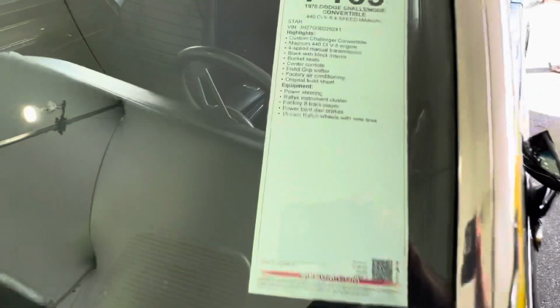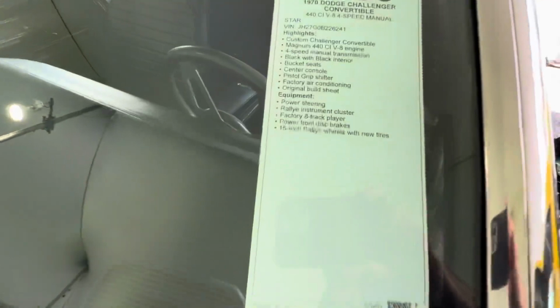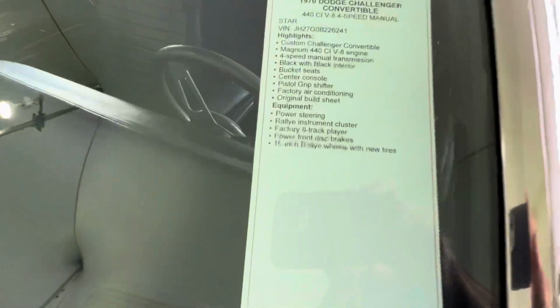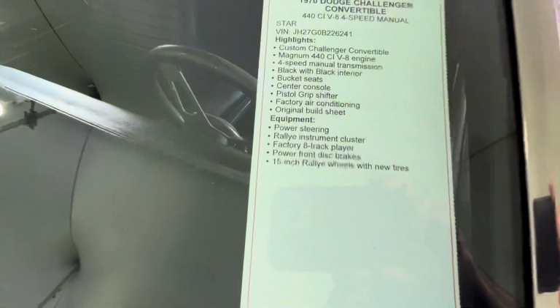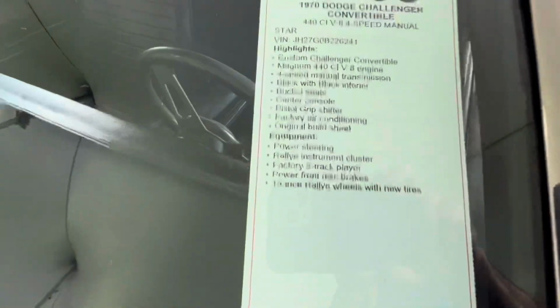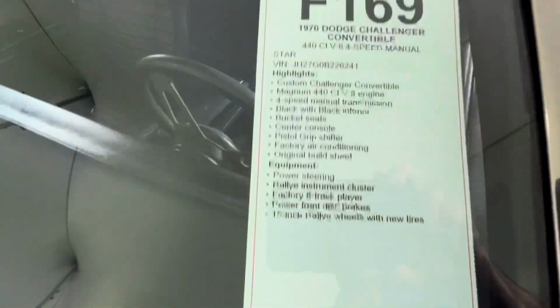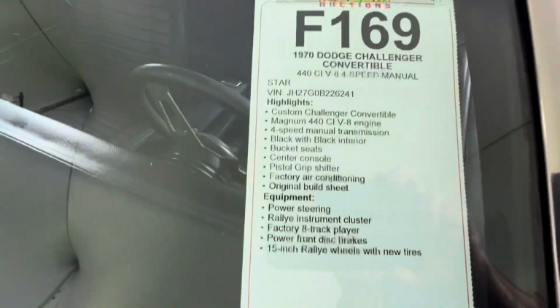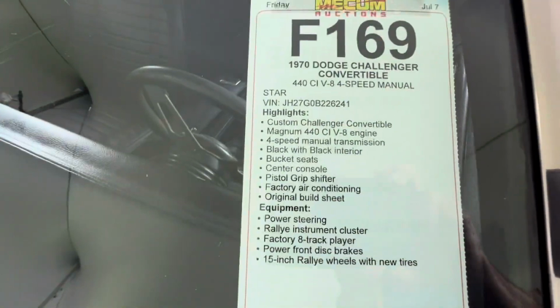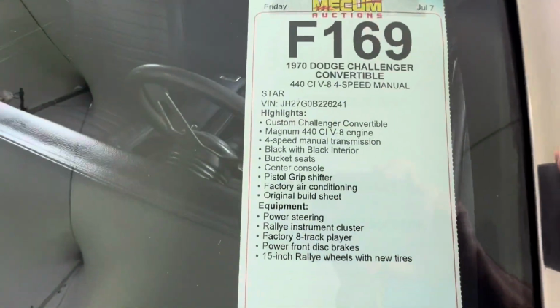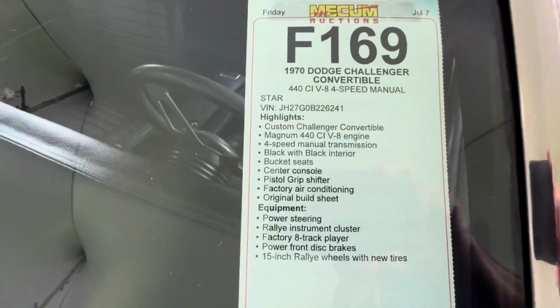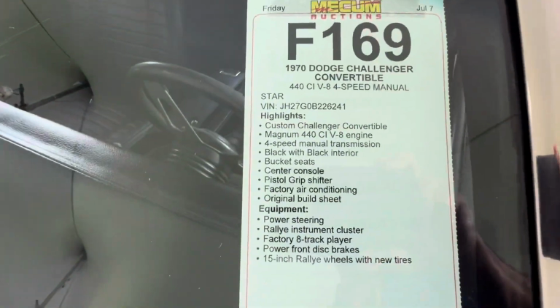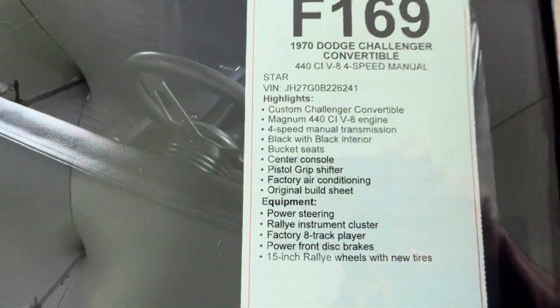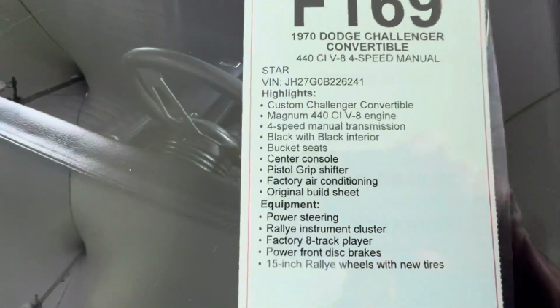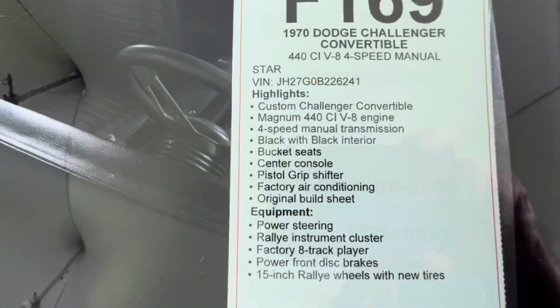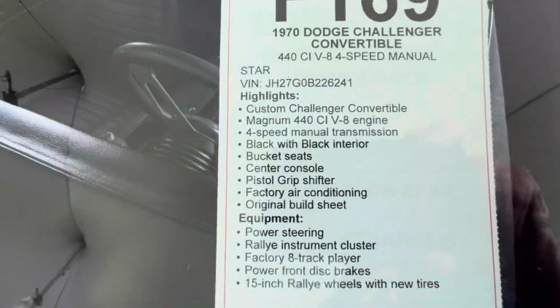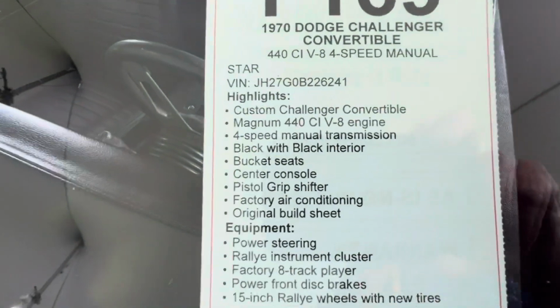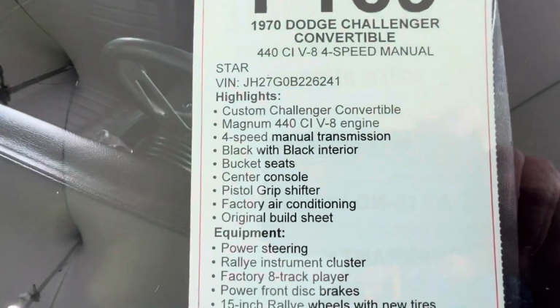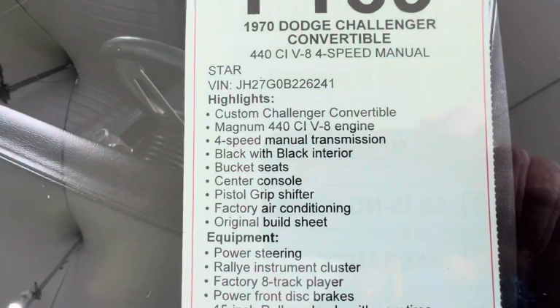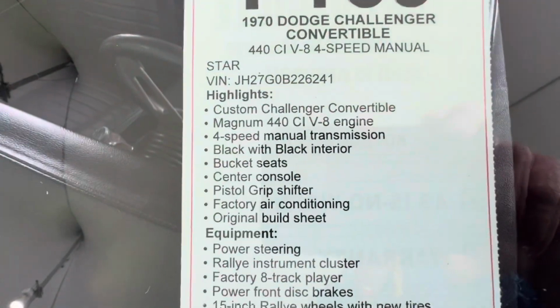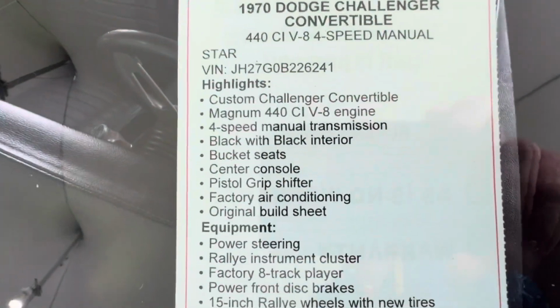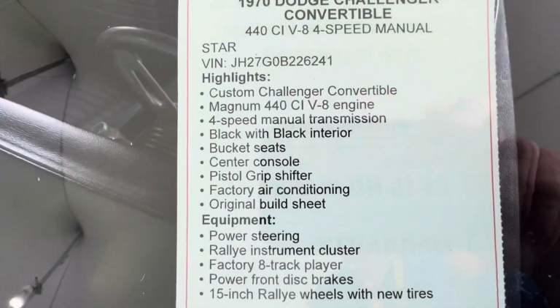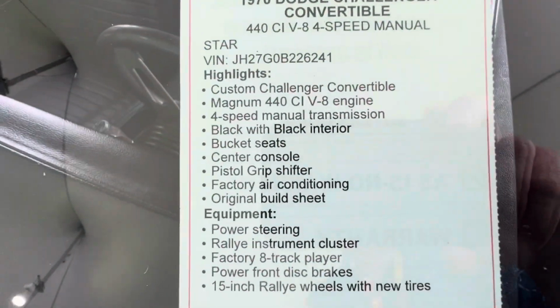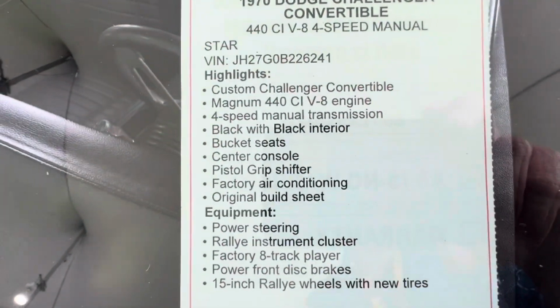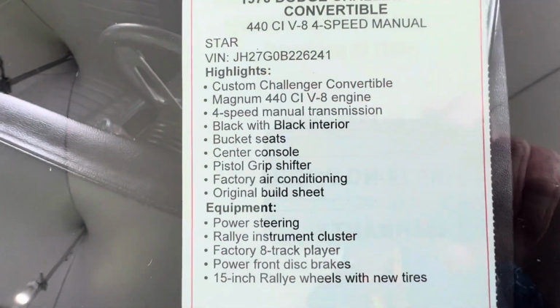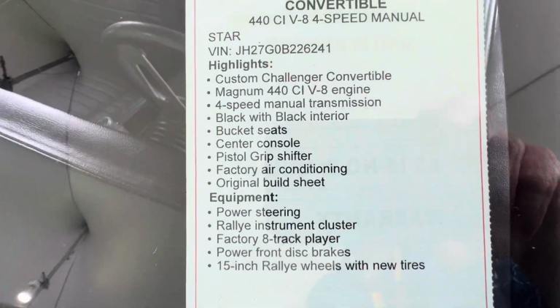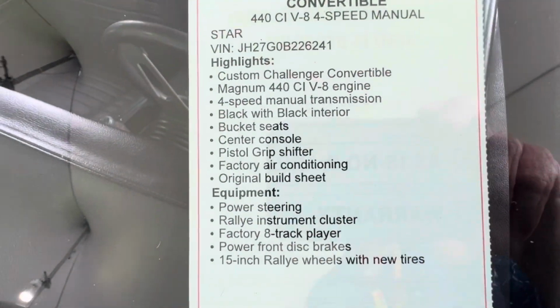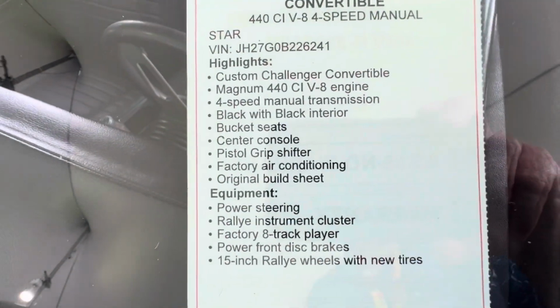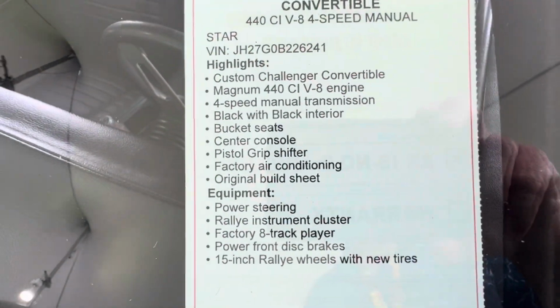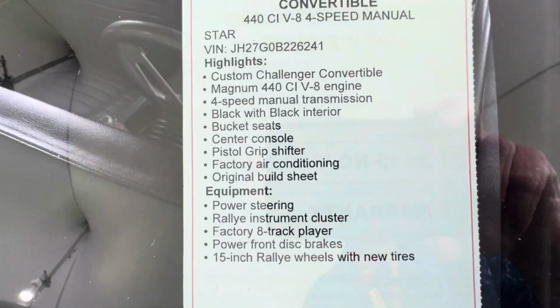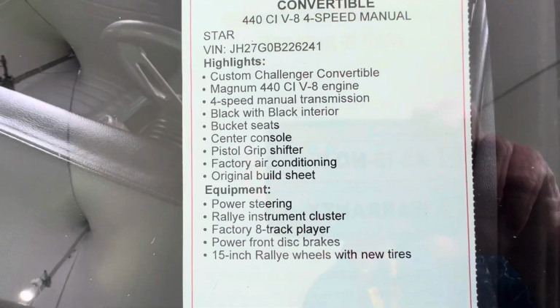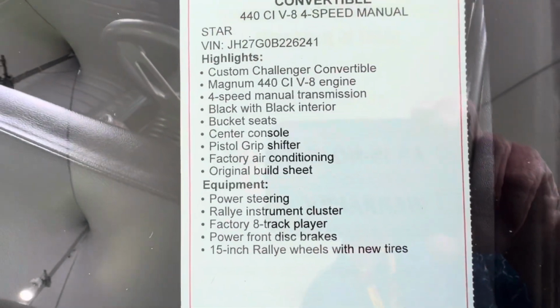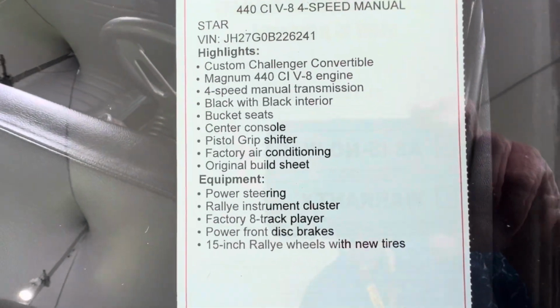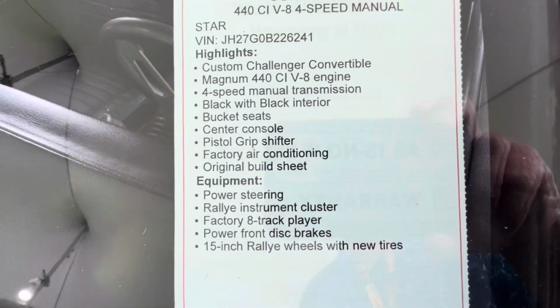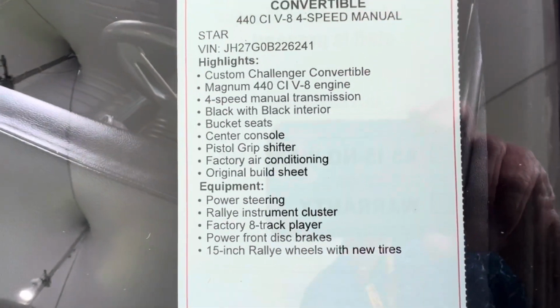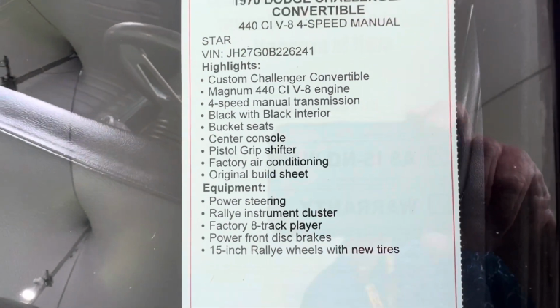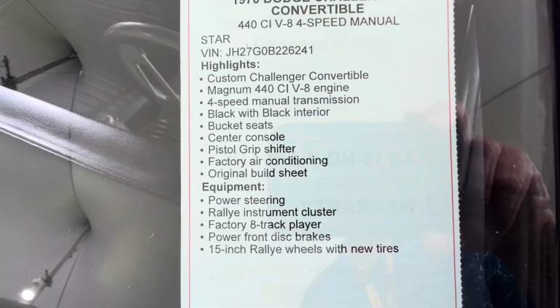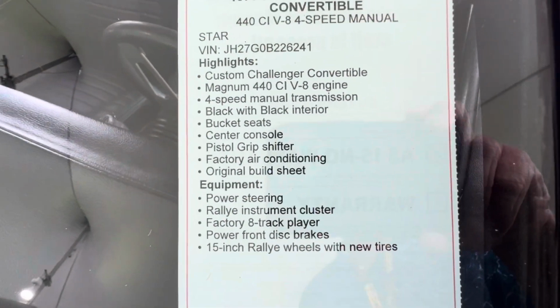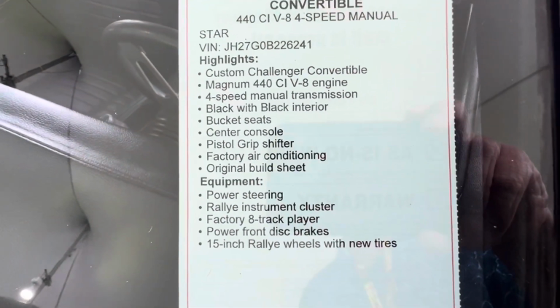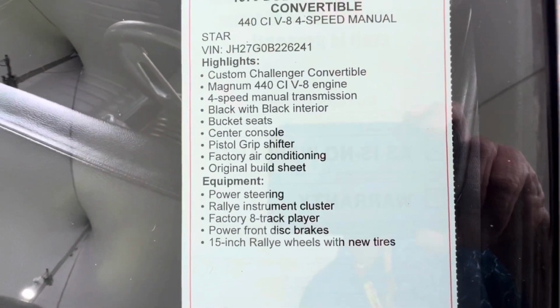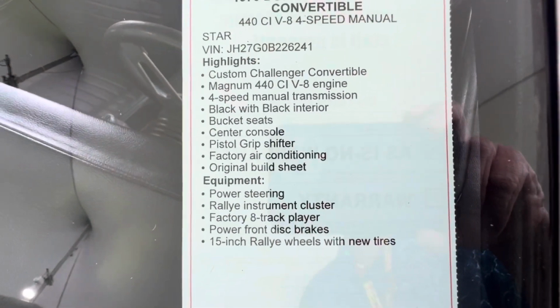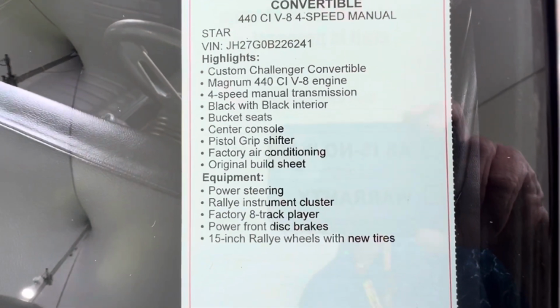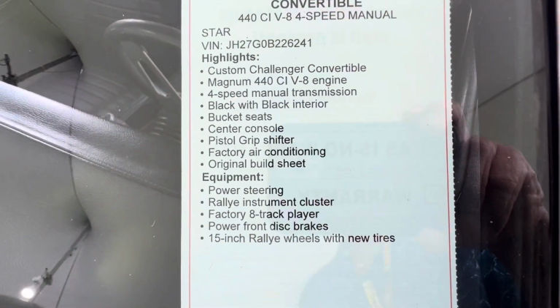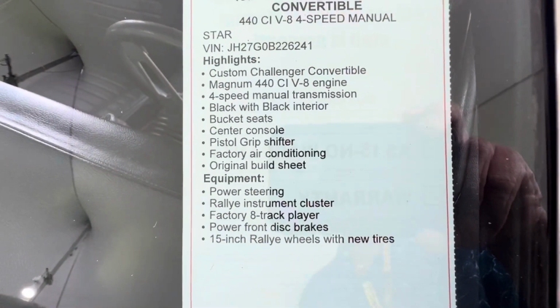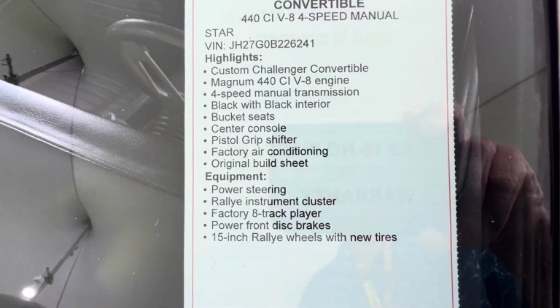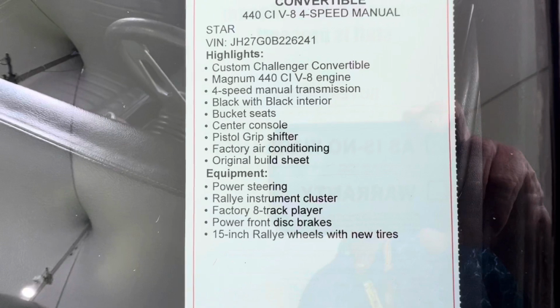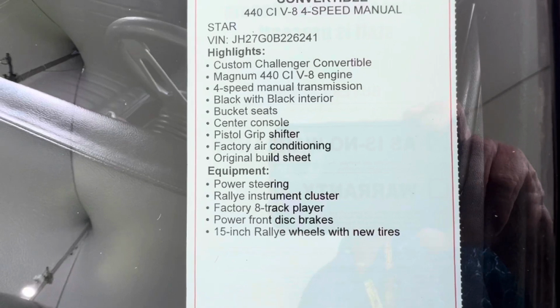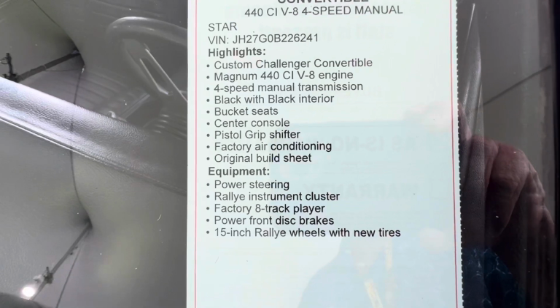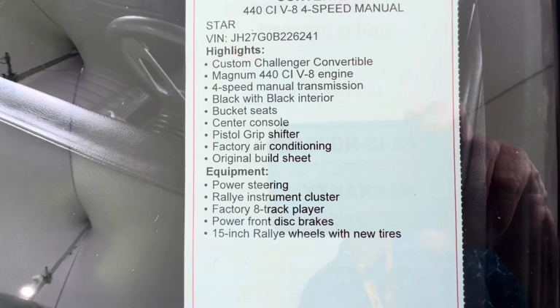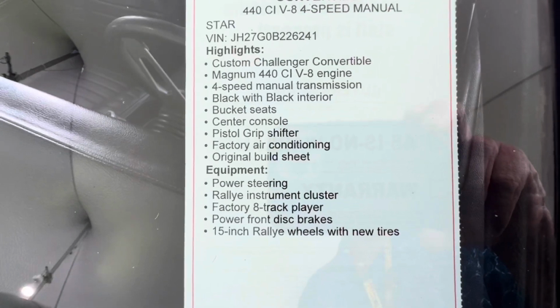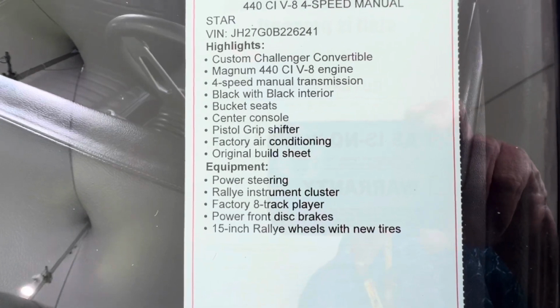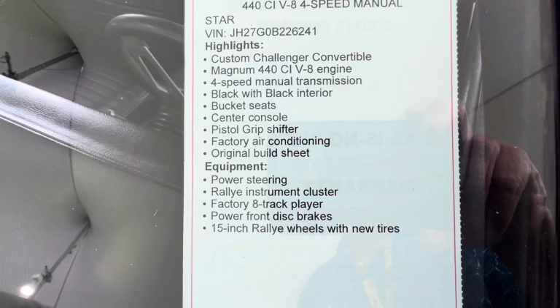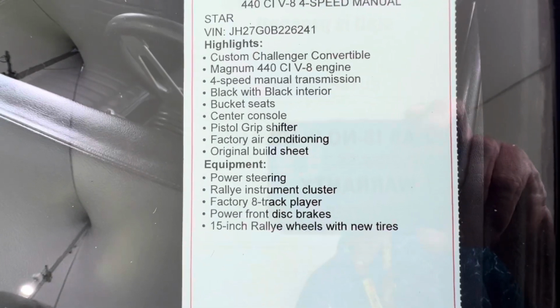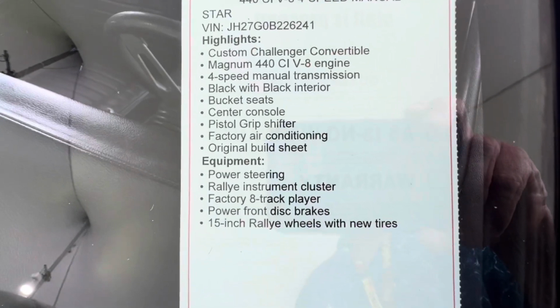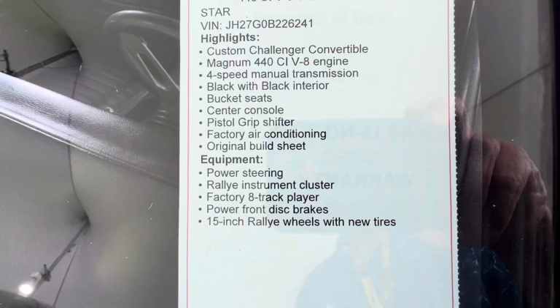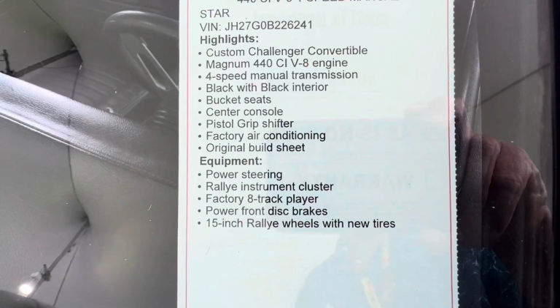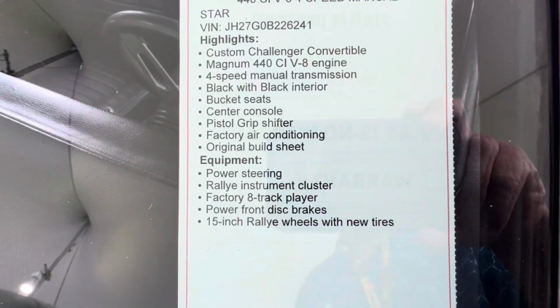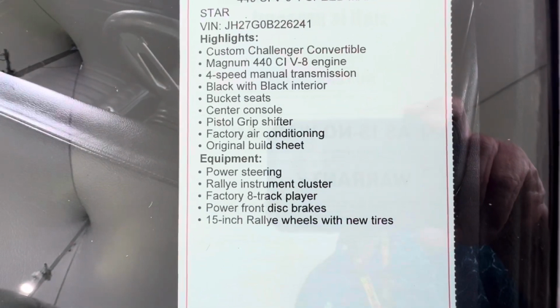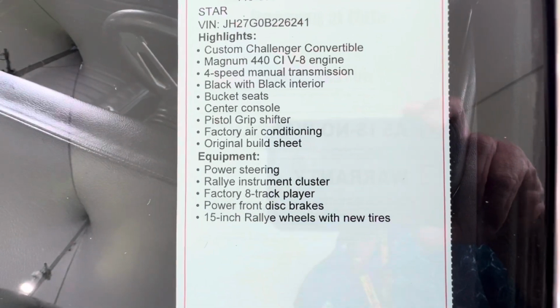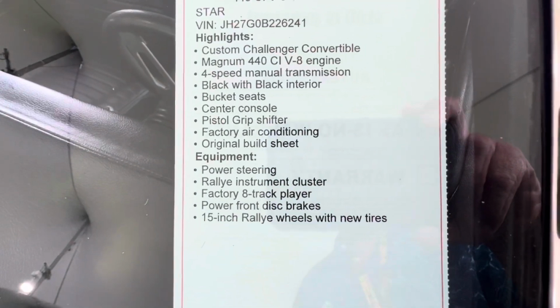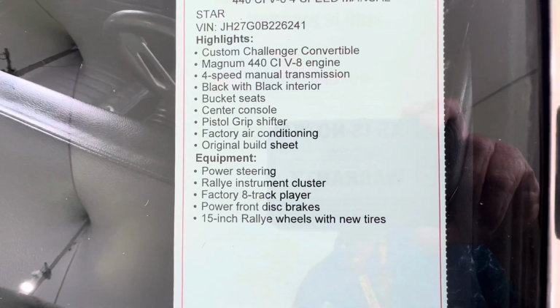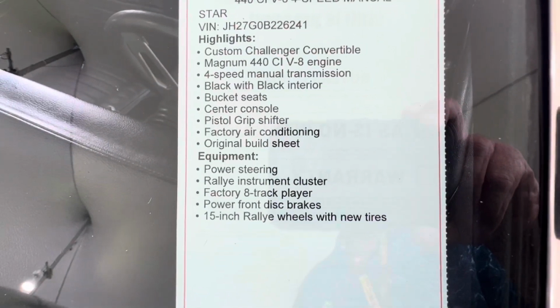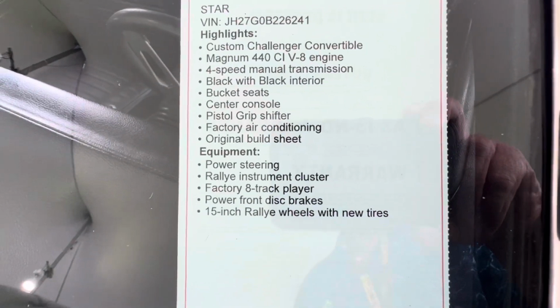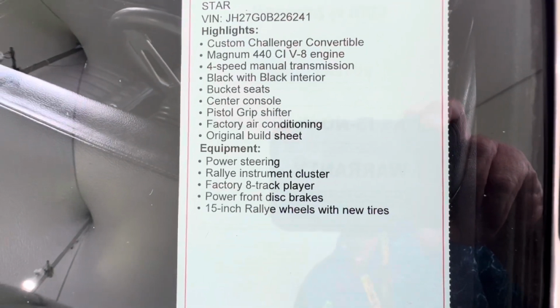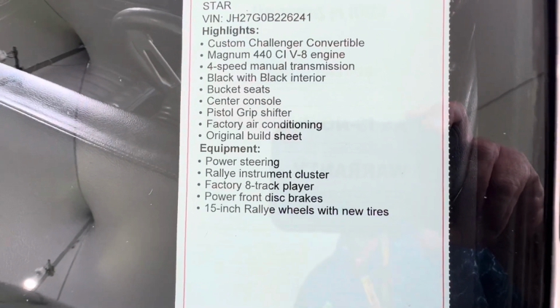It says it's a custom Challenger convertible. It's probably not born up with driveline. It is a four-speed.